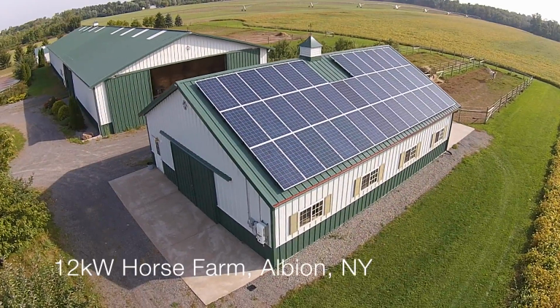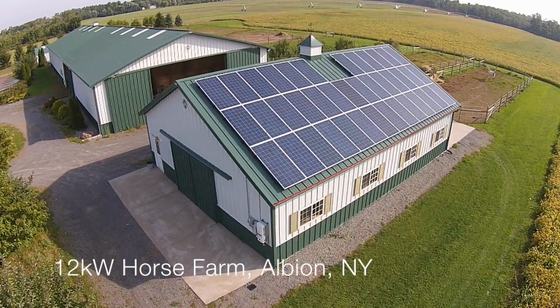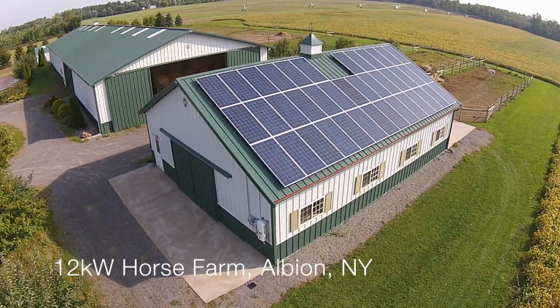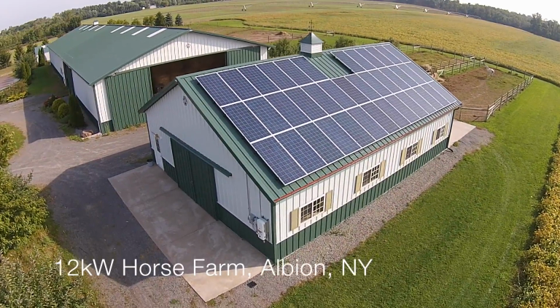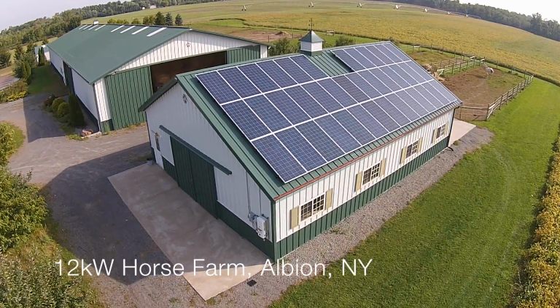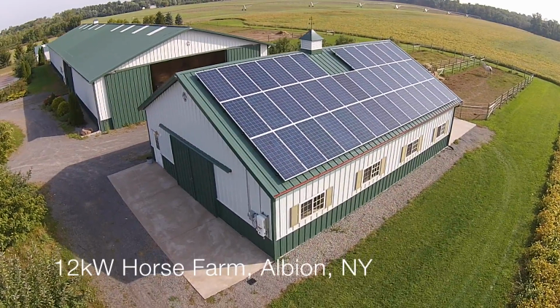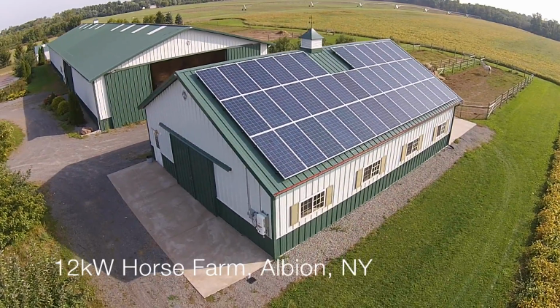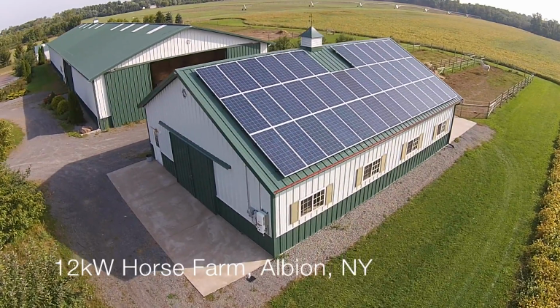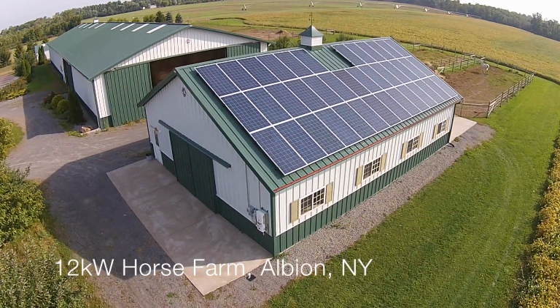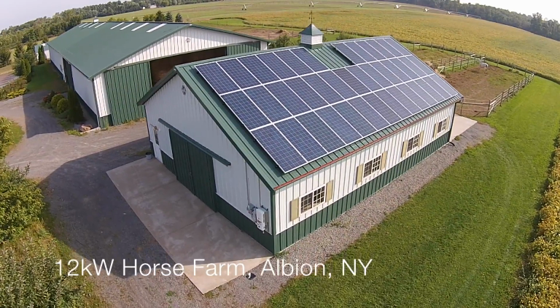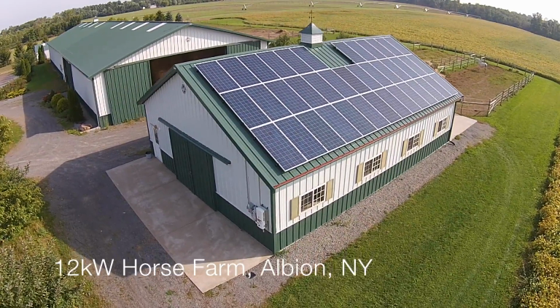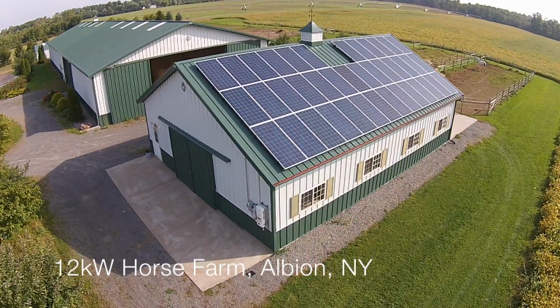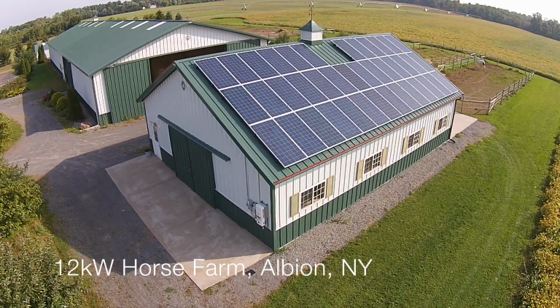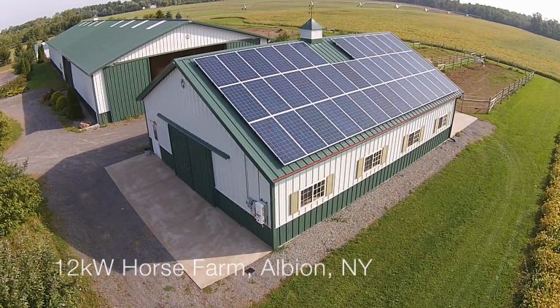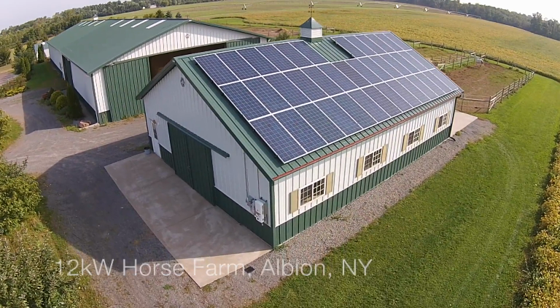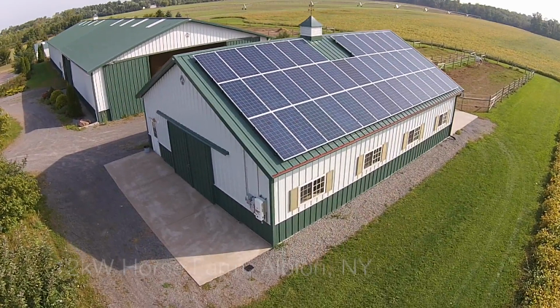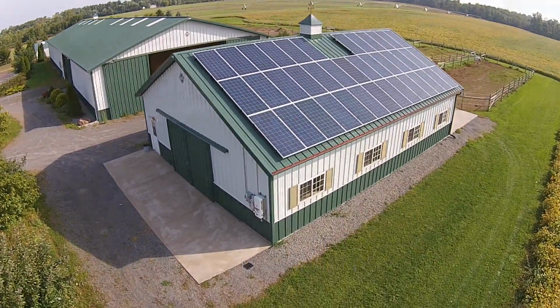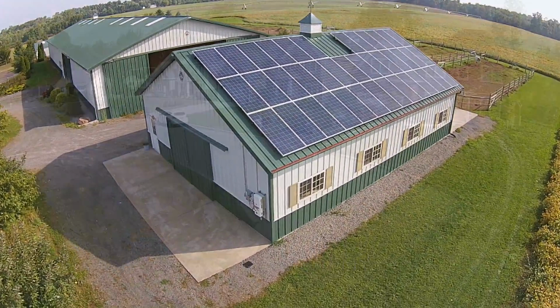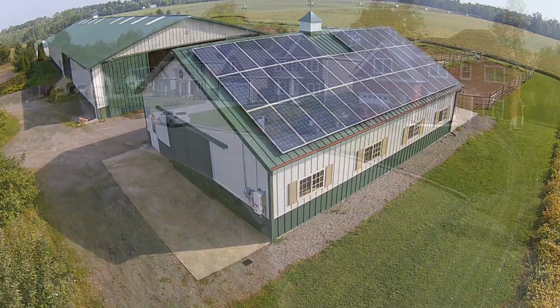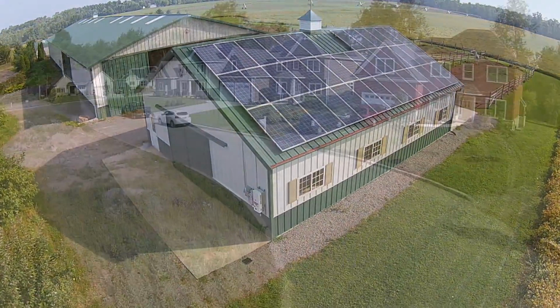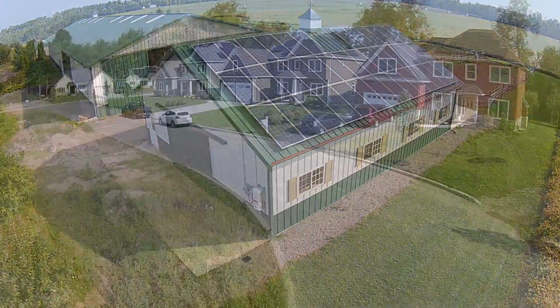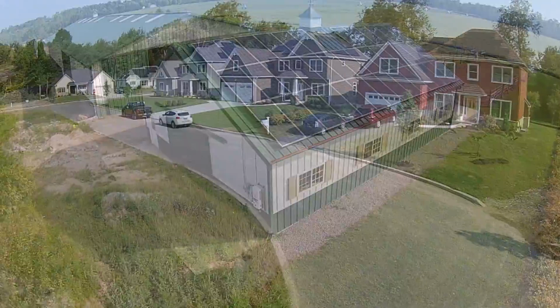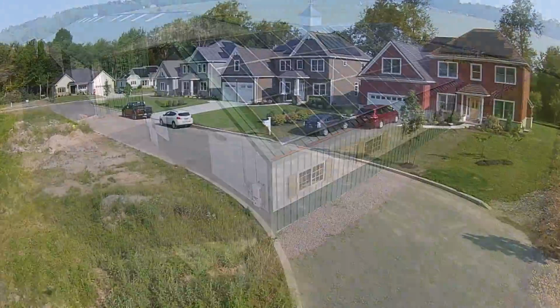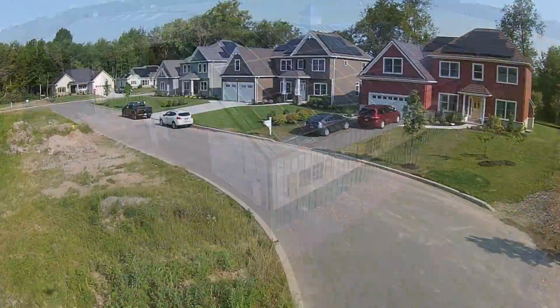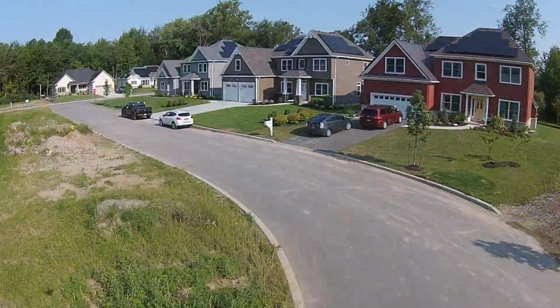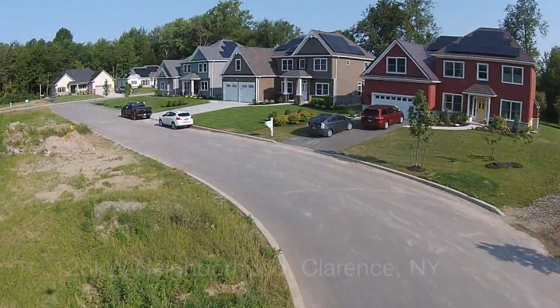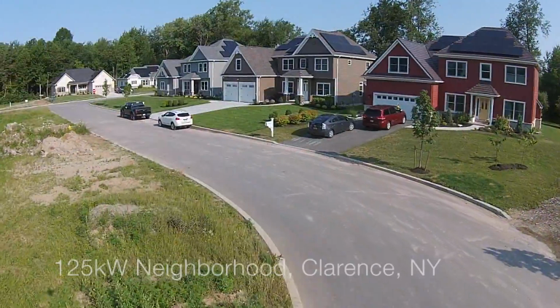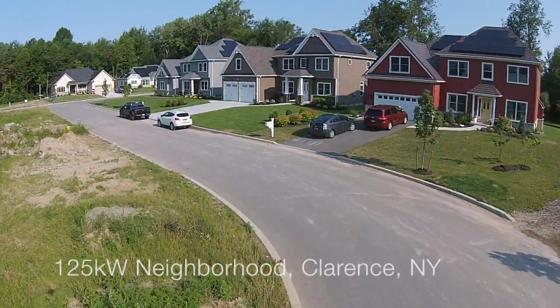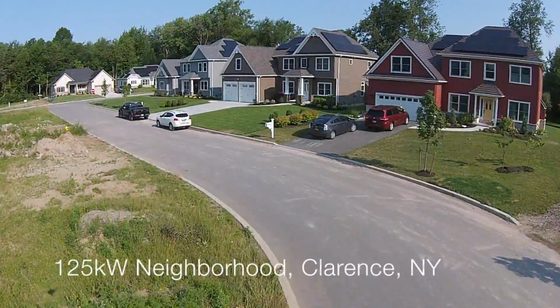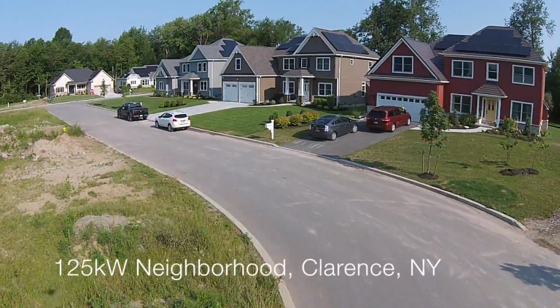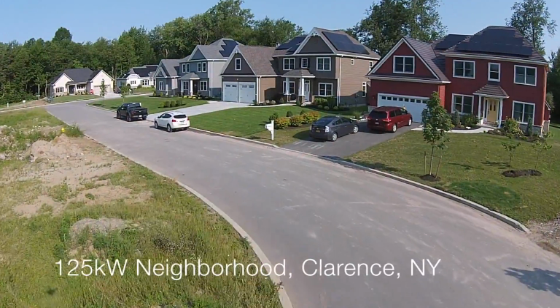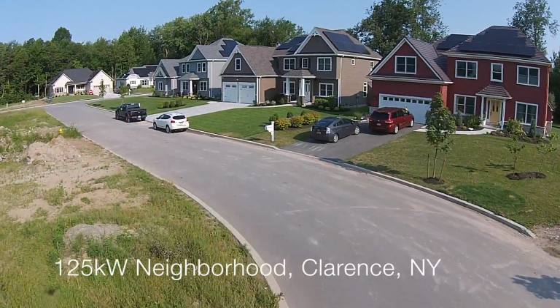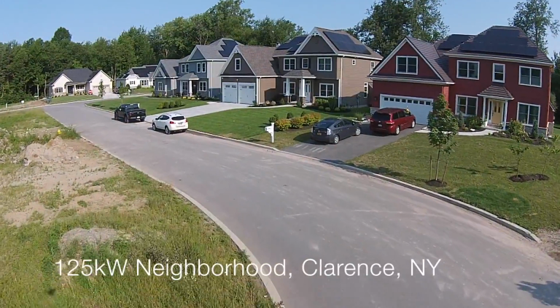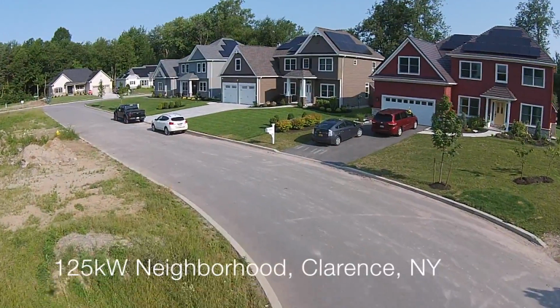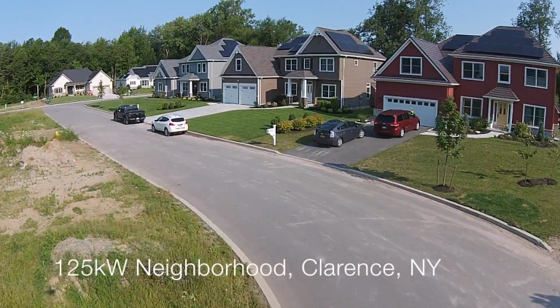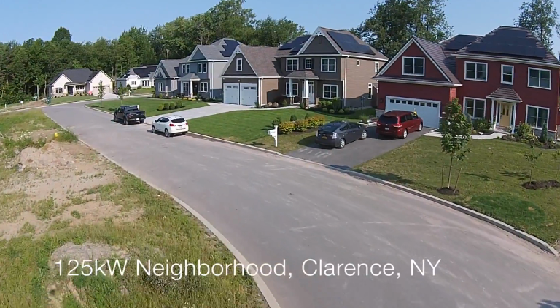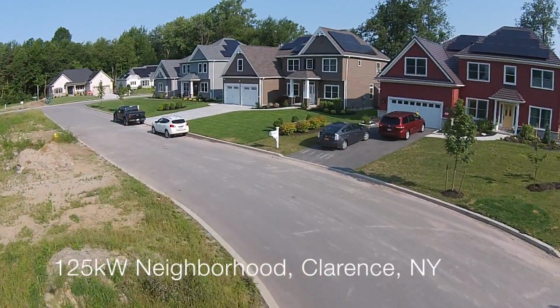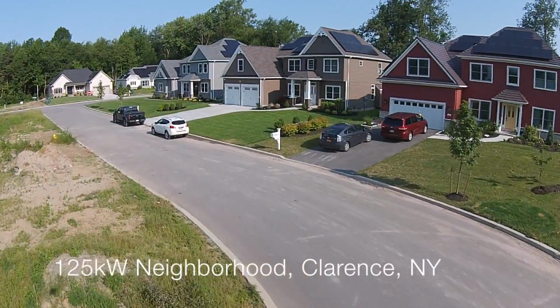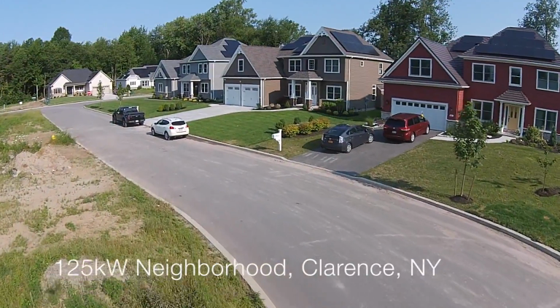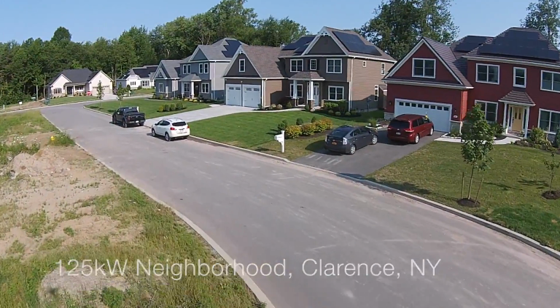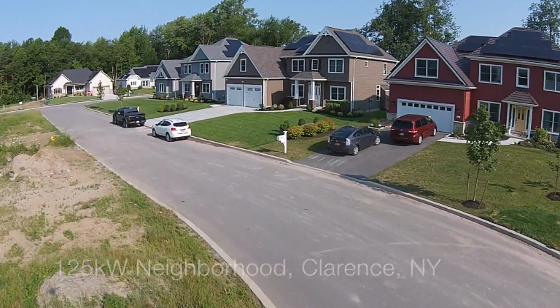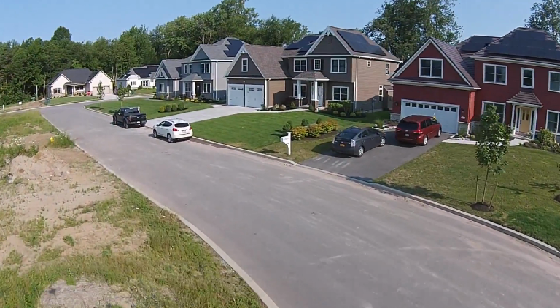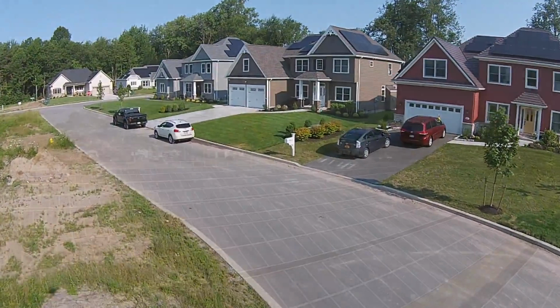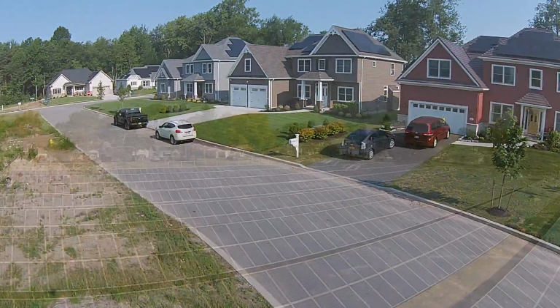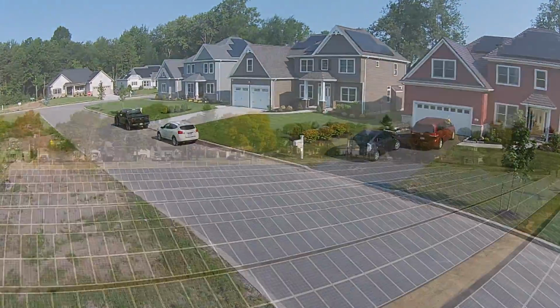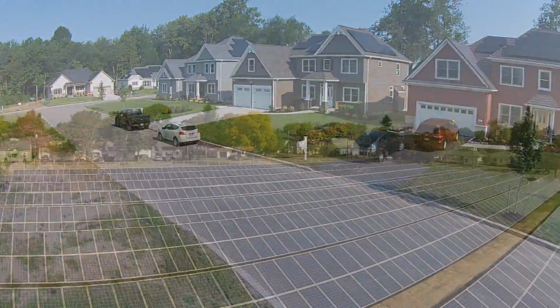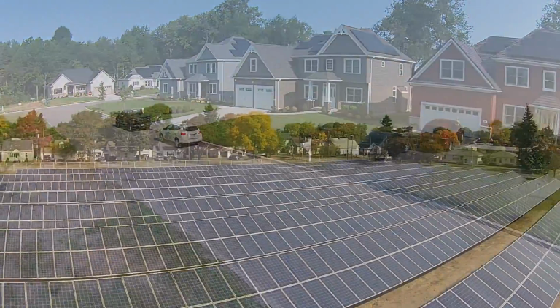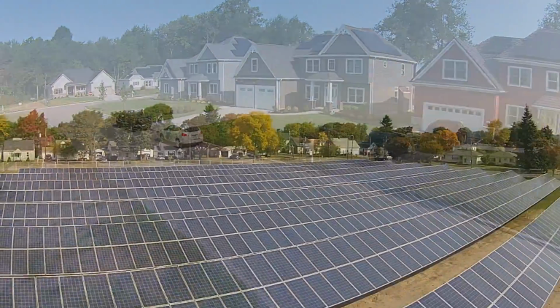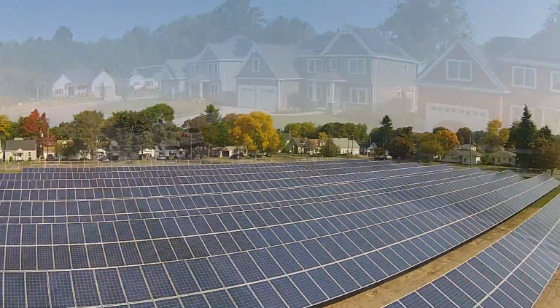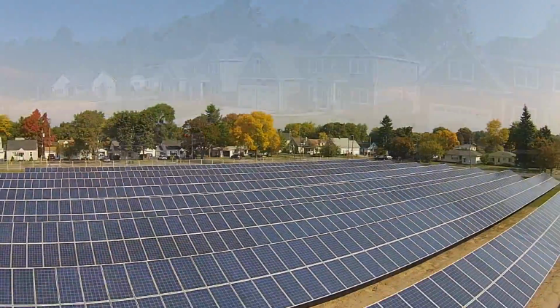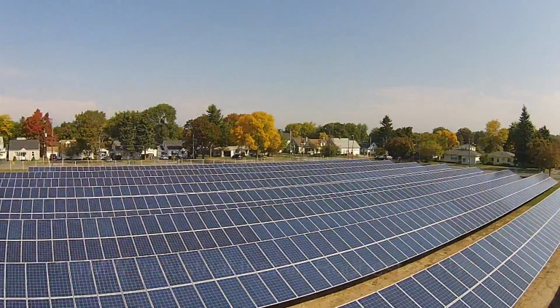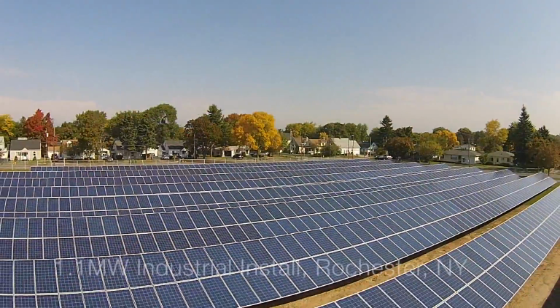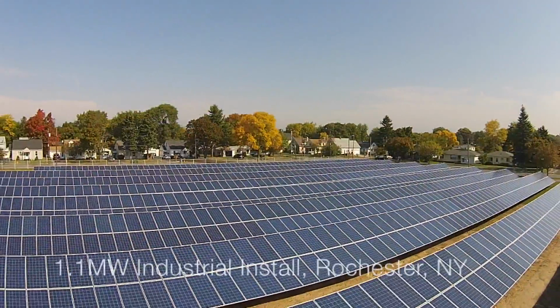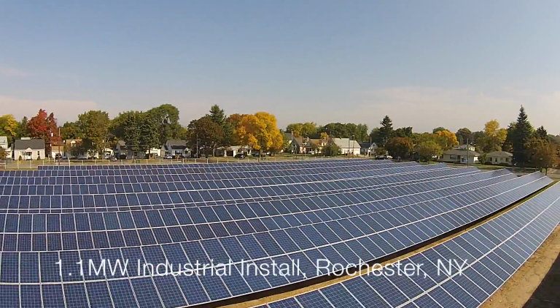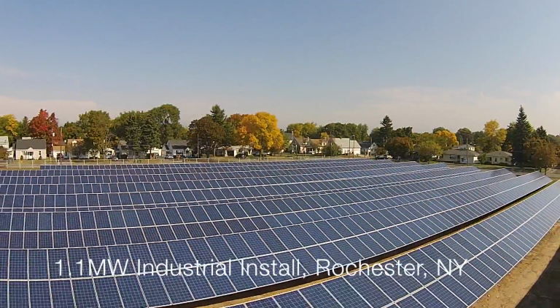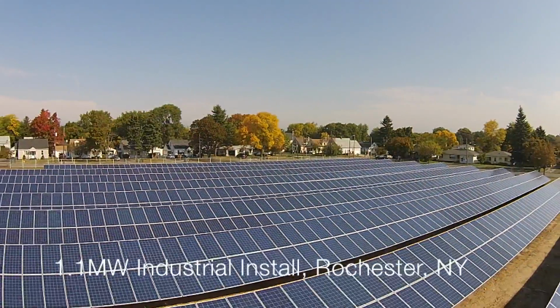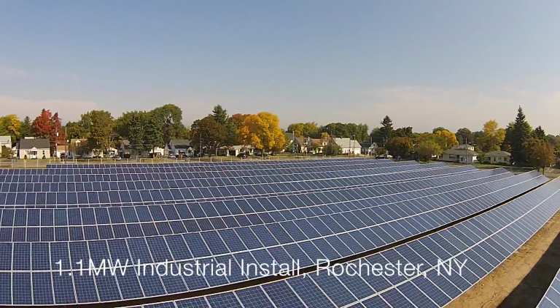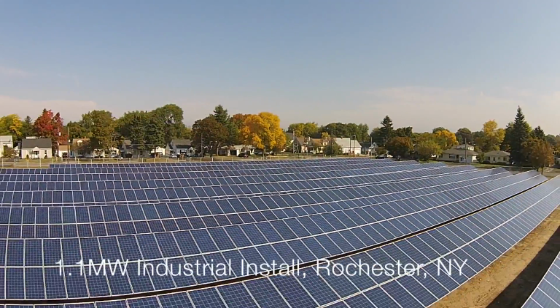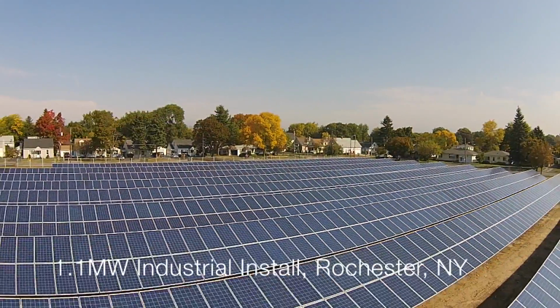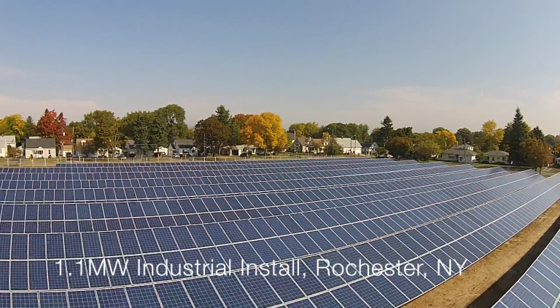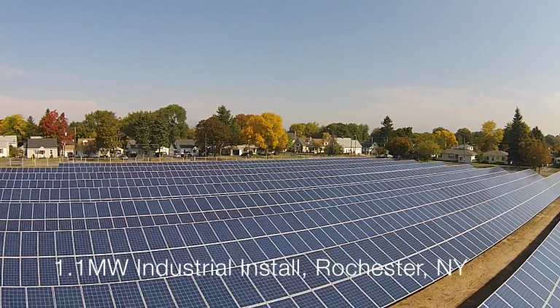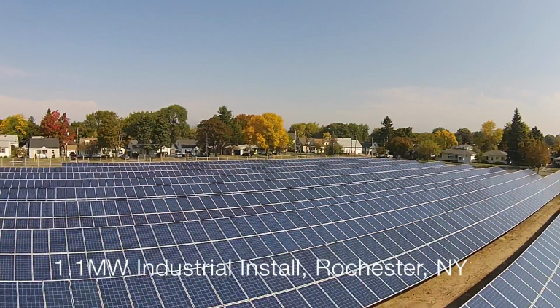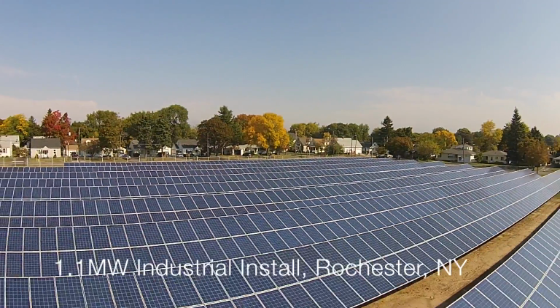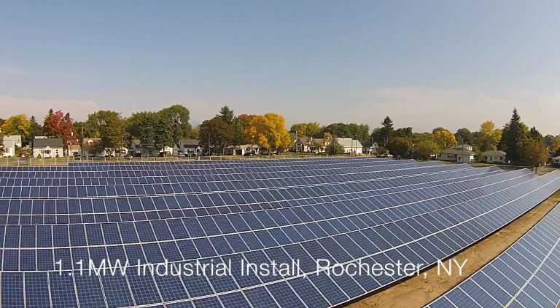Solar here. Solar there. Solar everywhere.